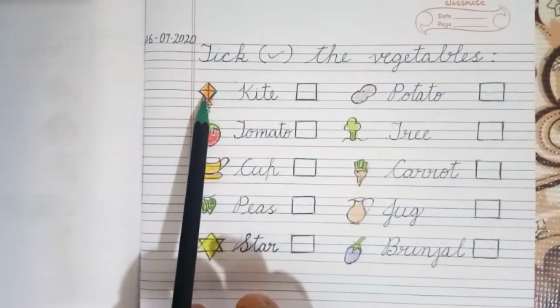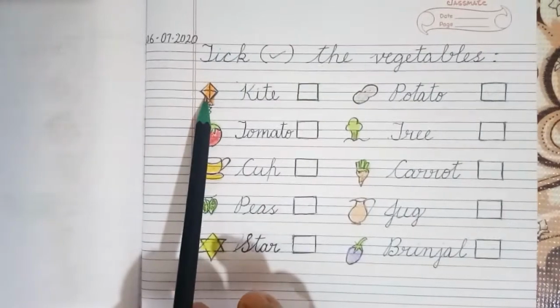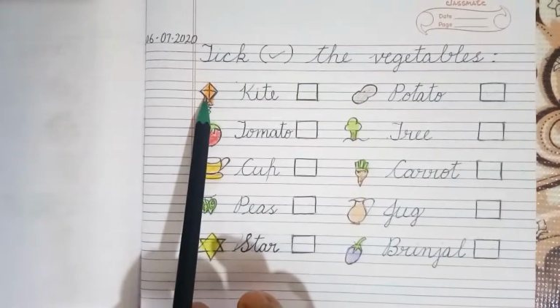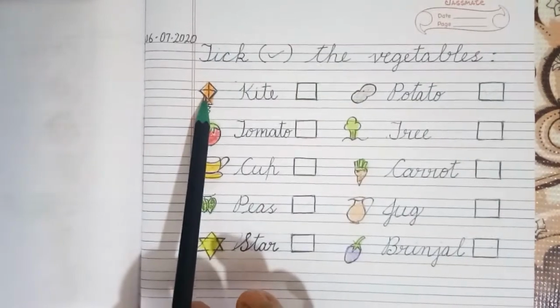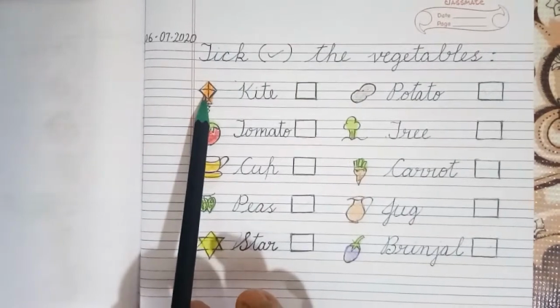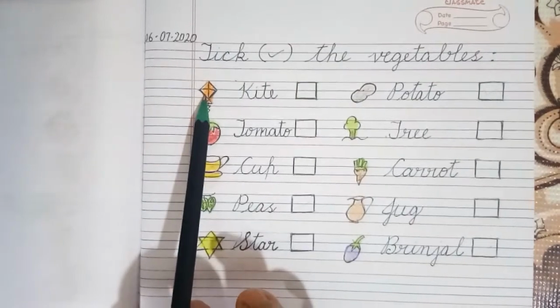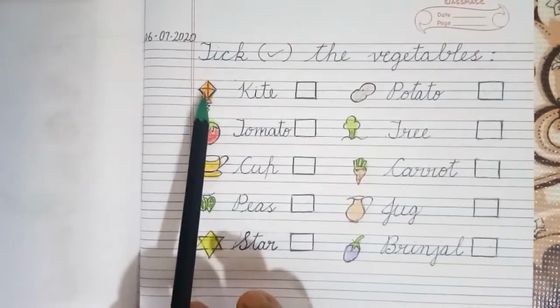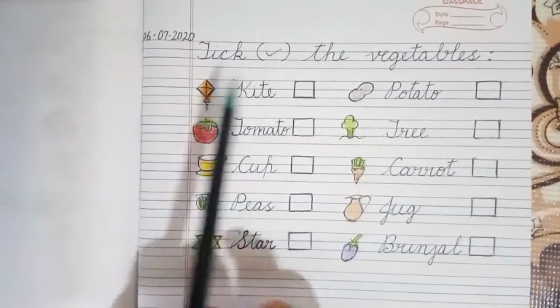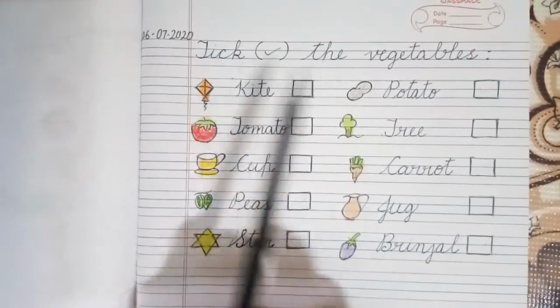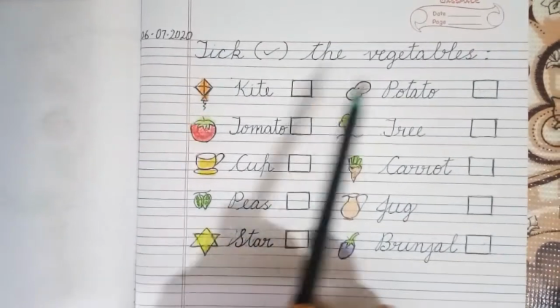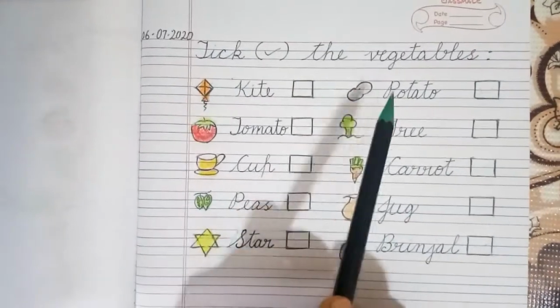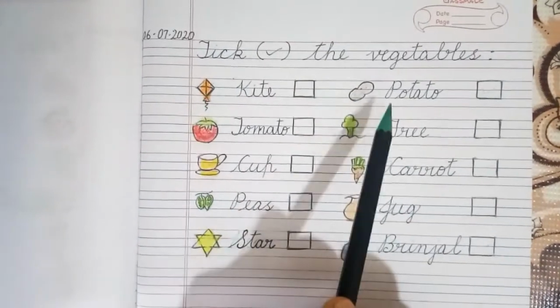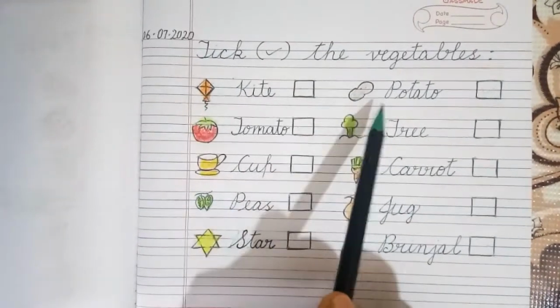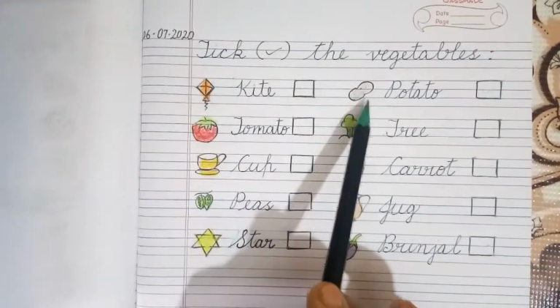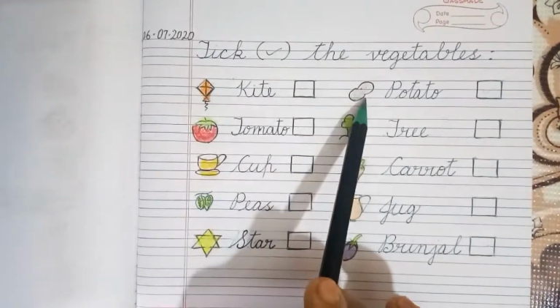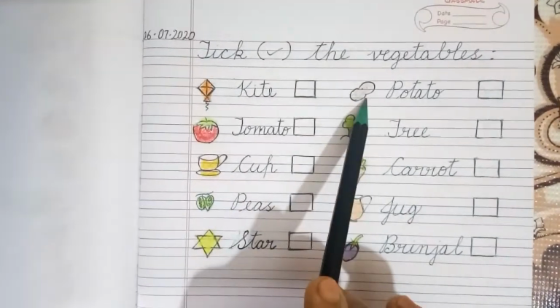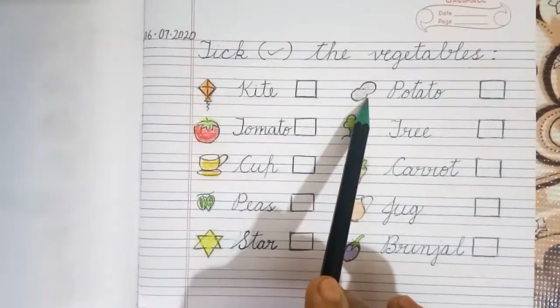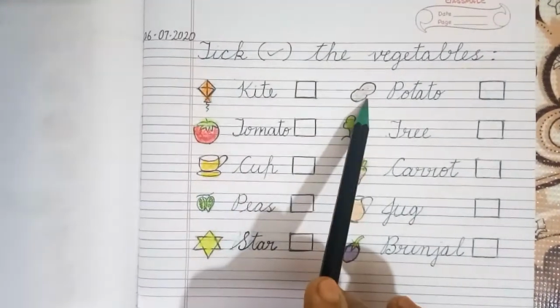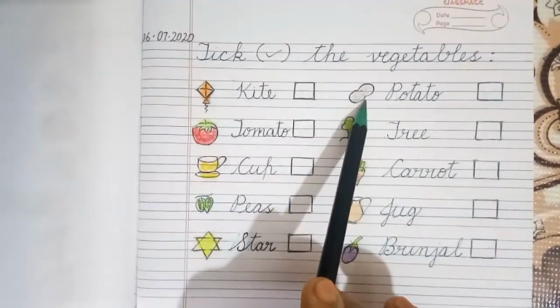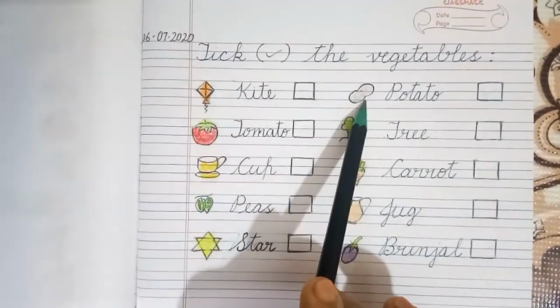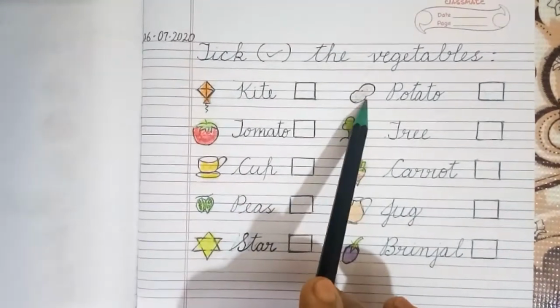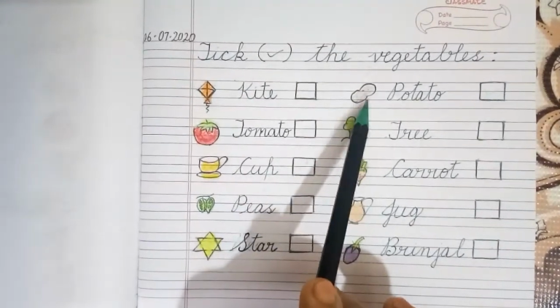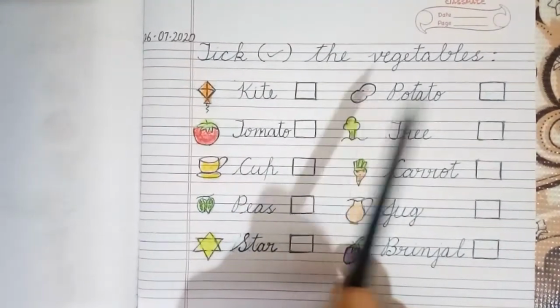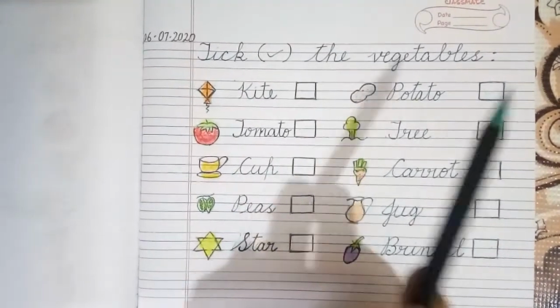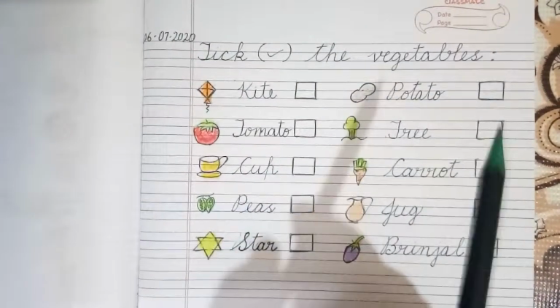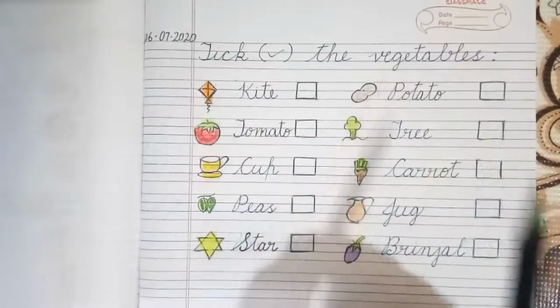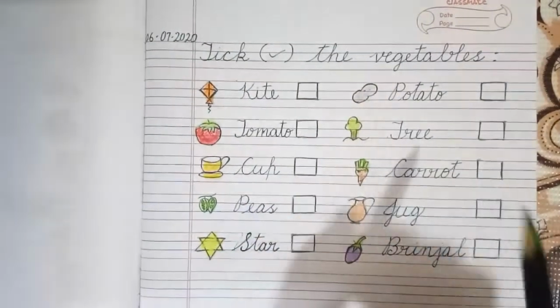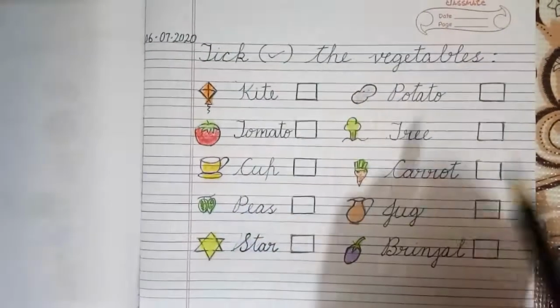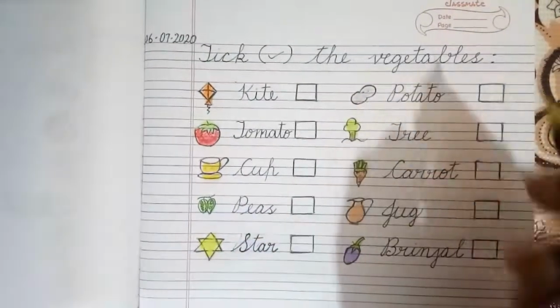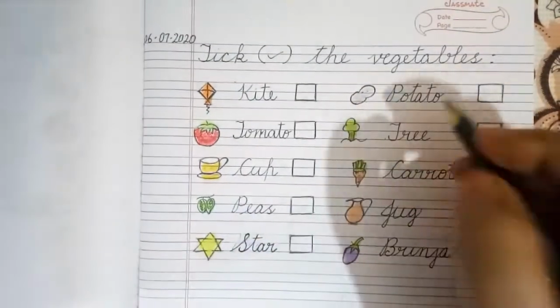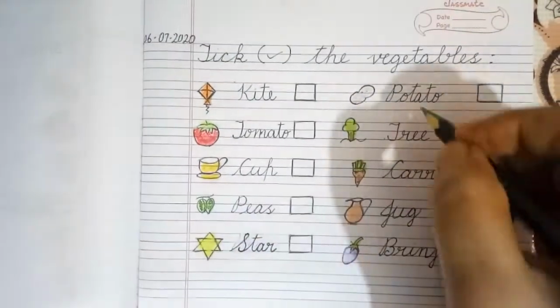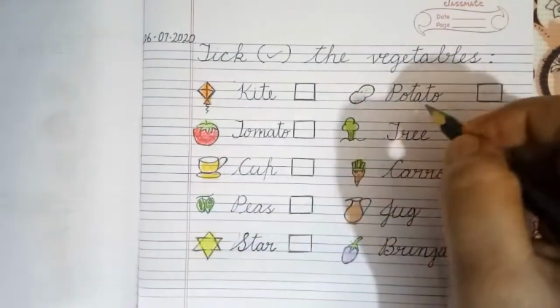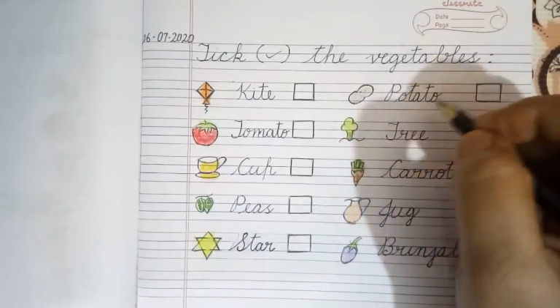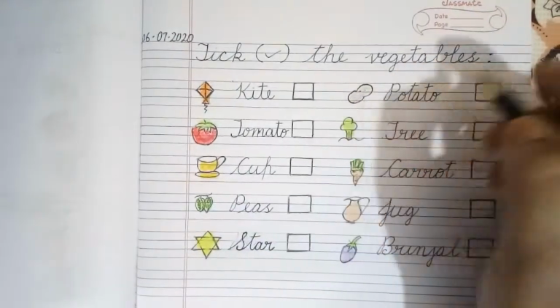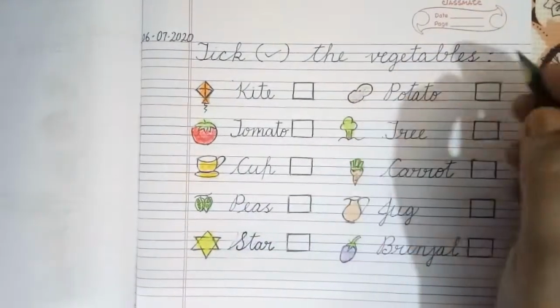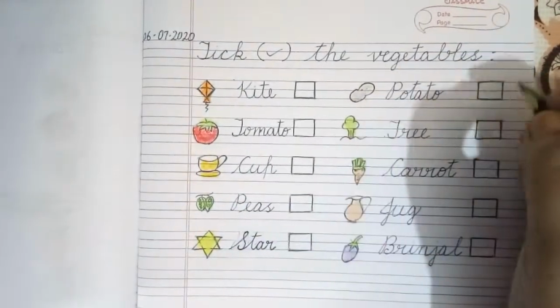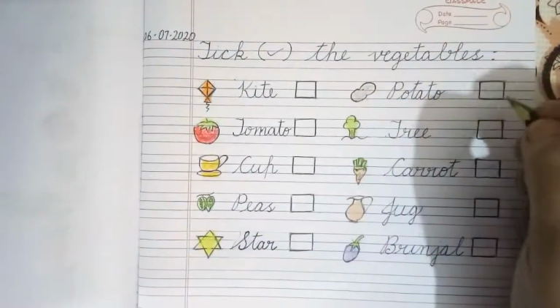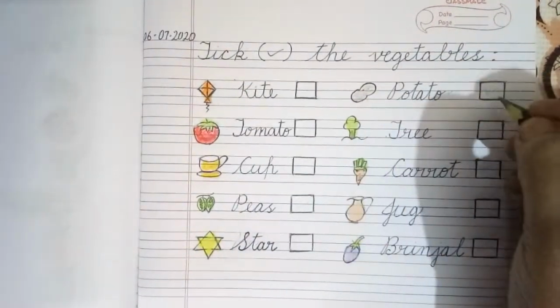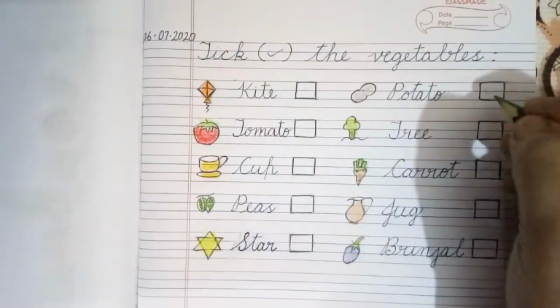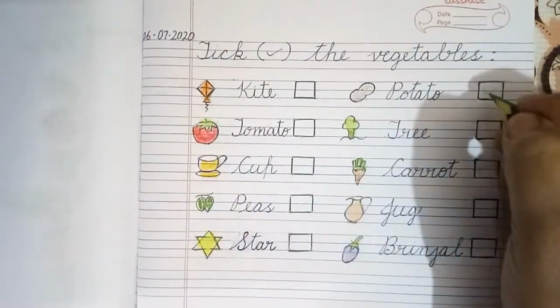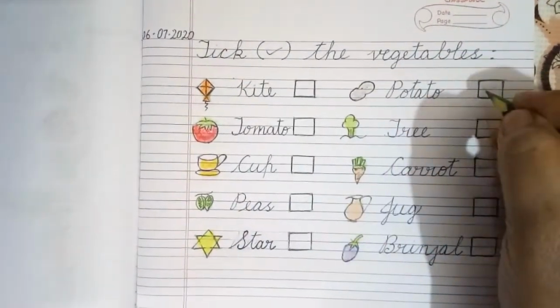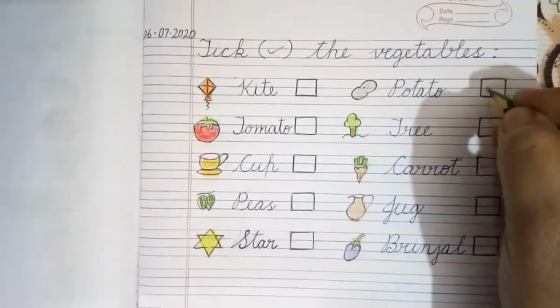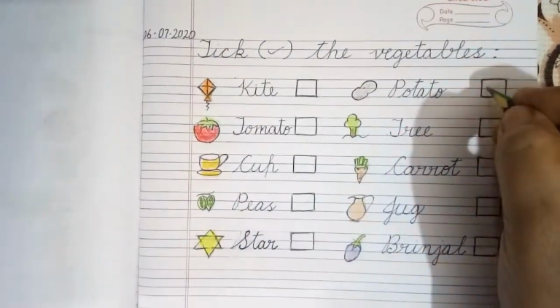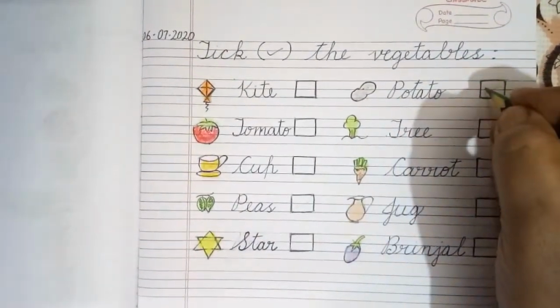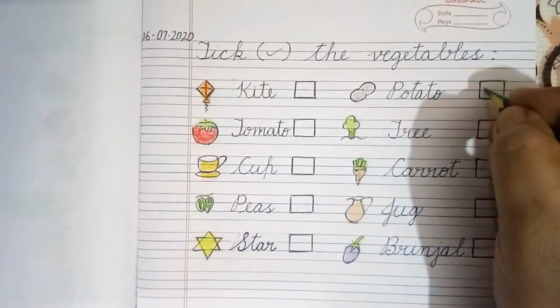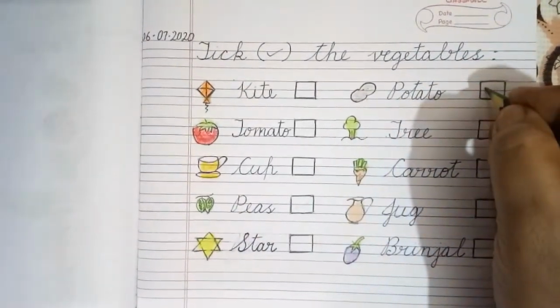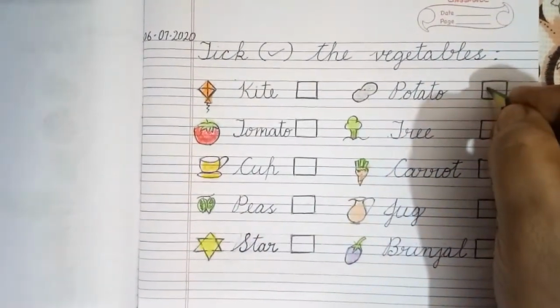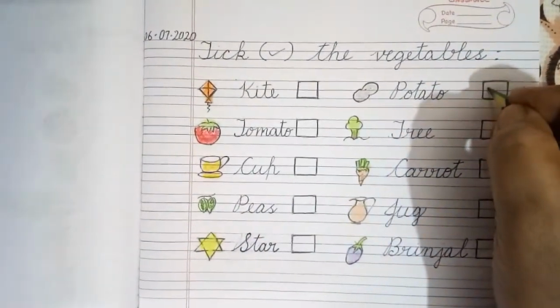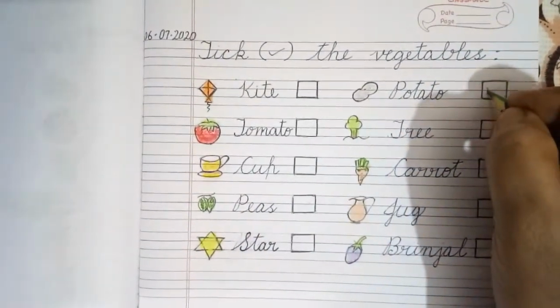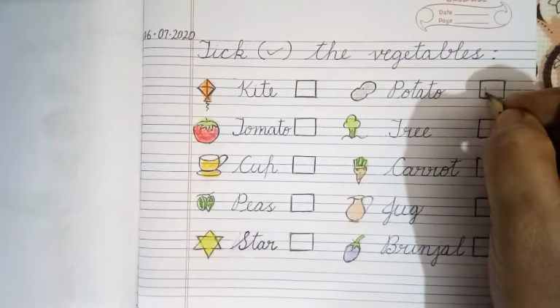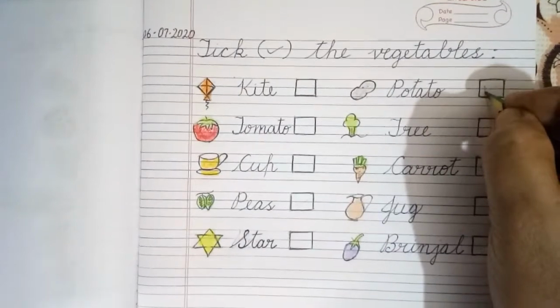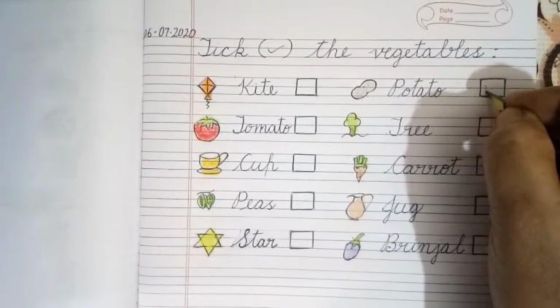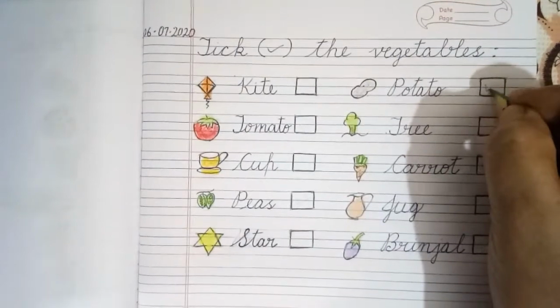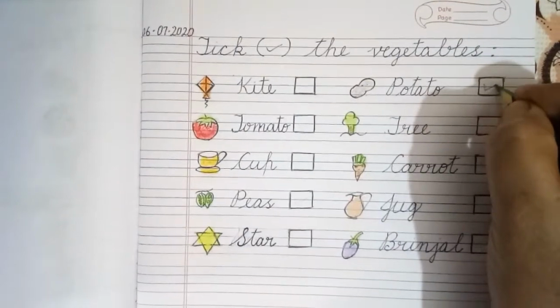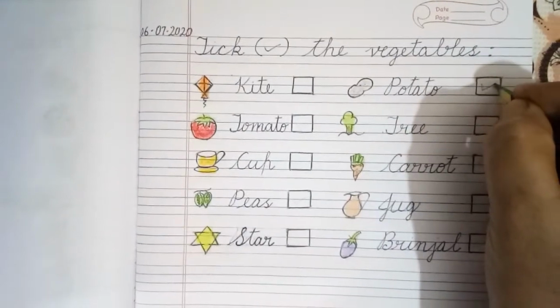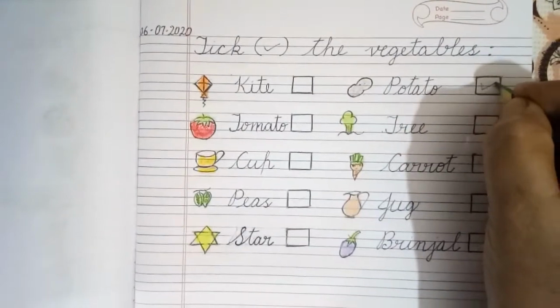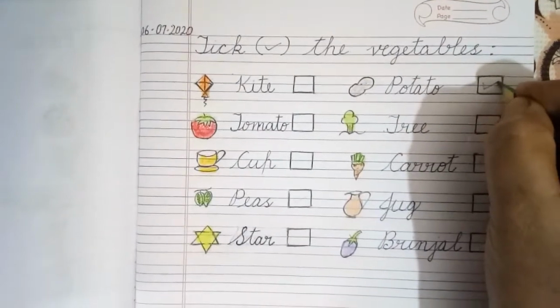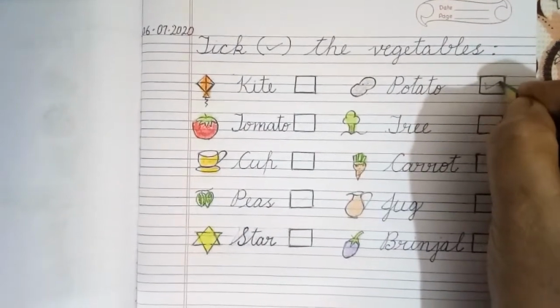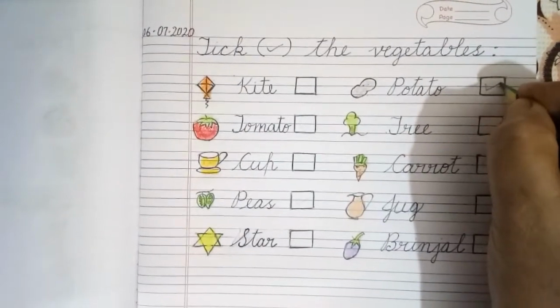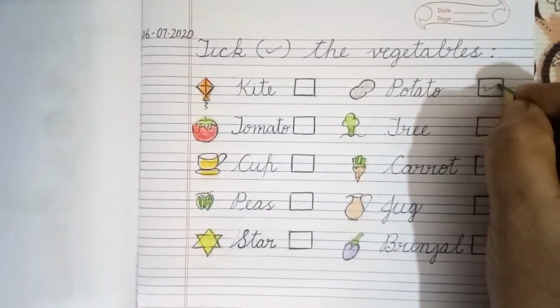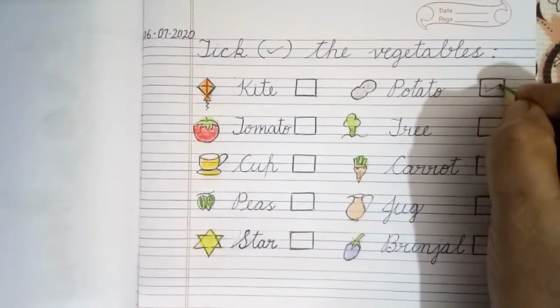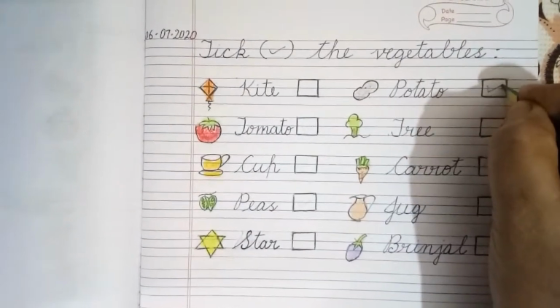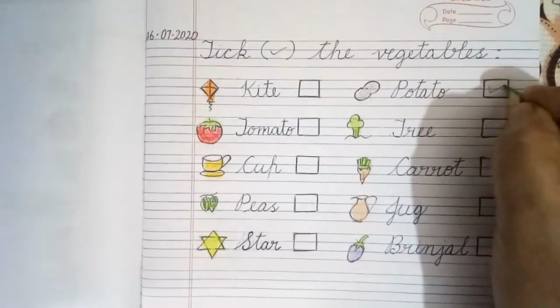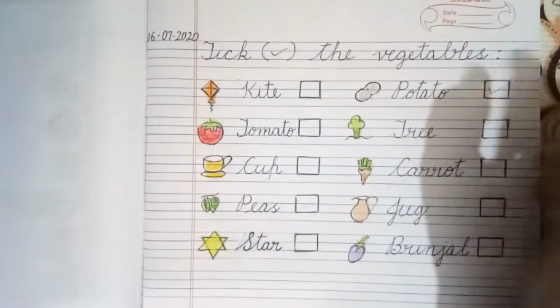Kite, Potato. Potato is a vegetable and we will put a tick over here.